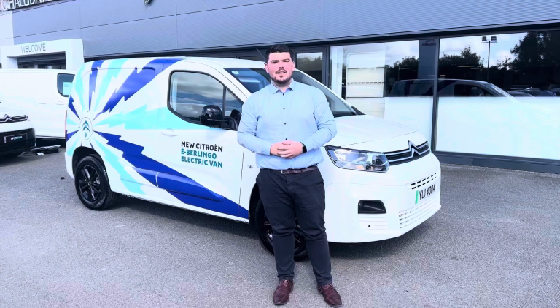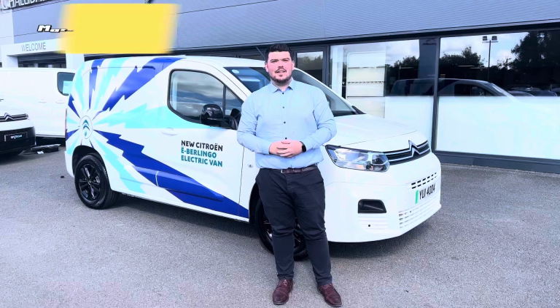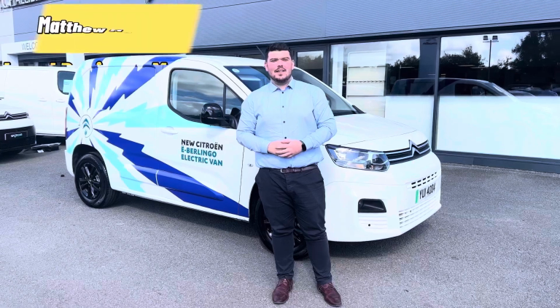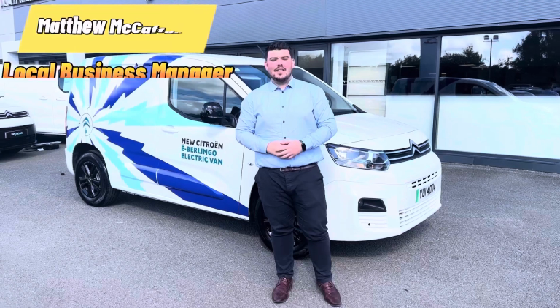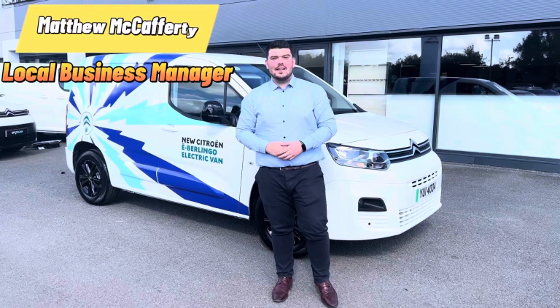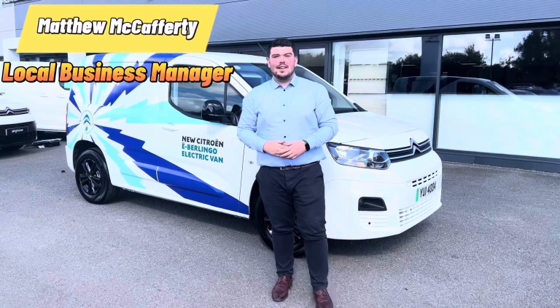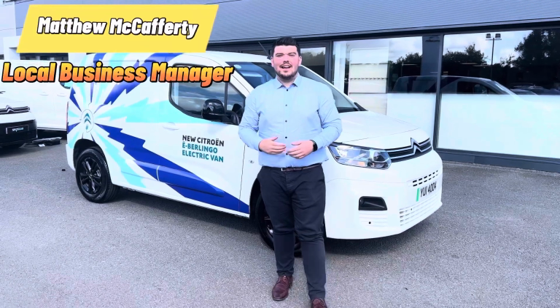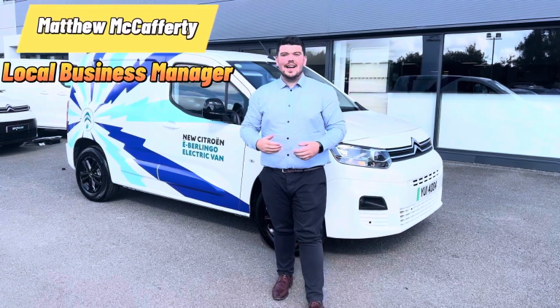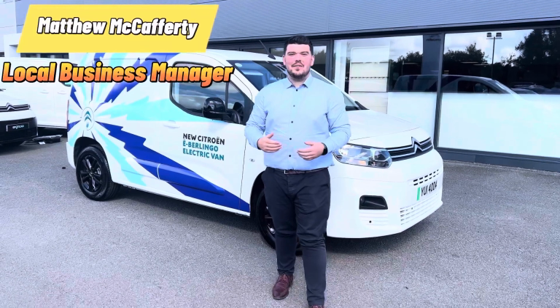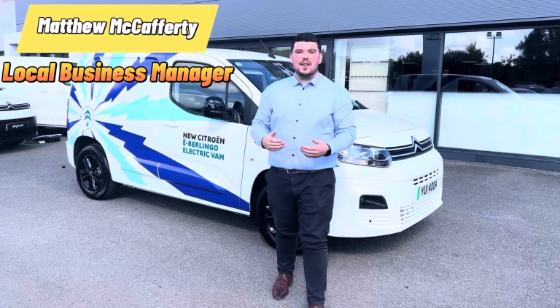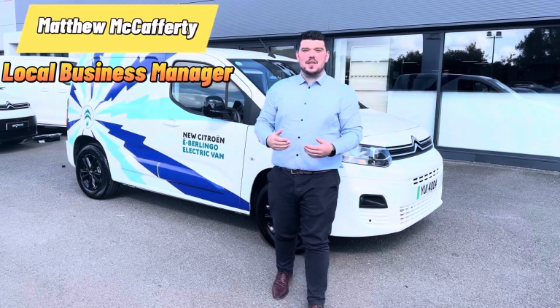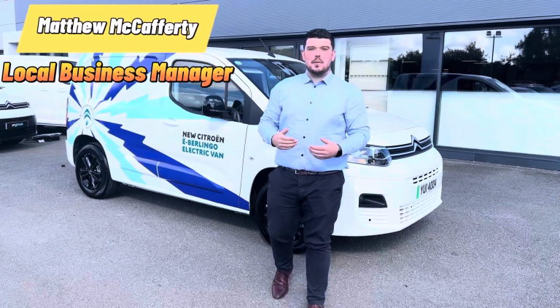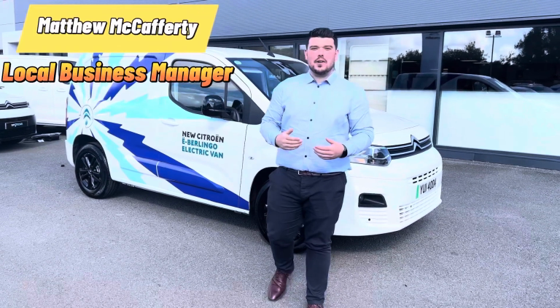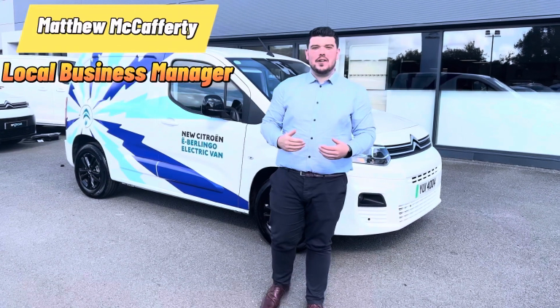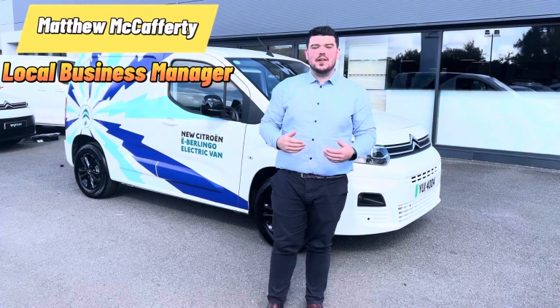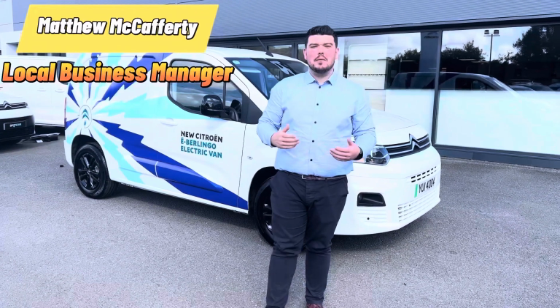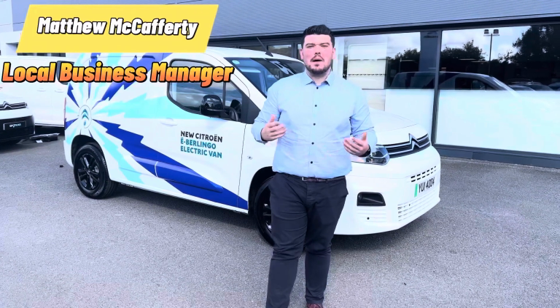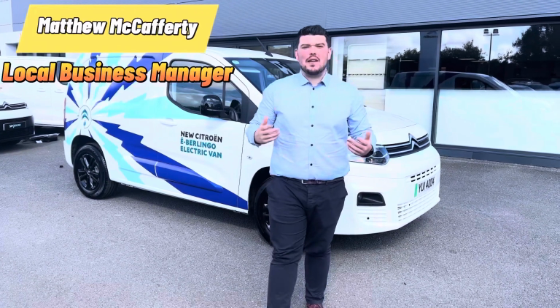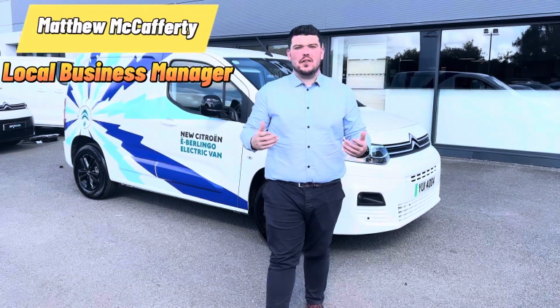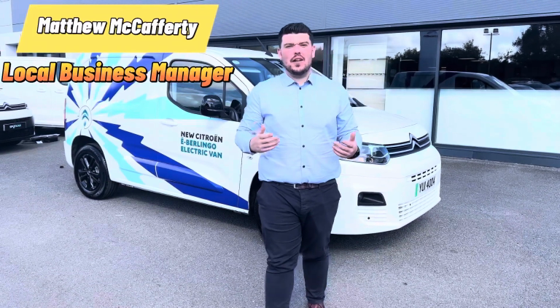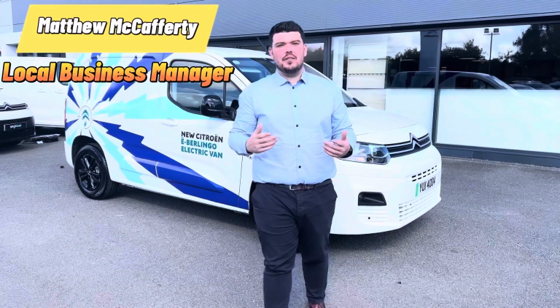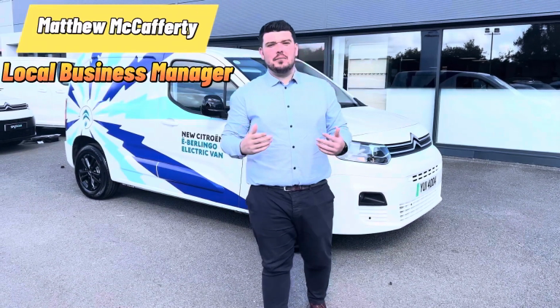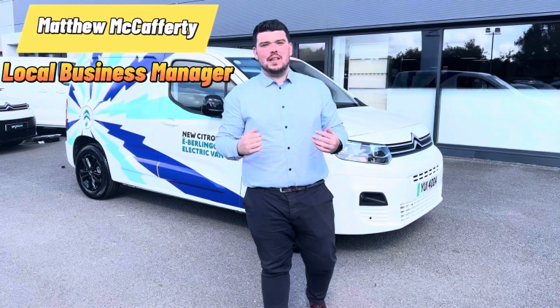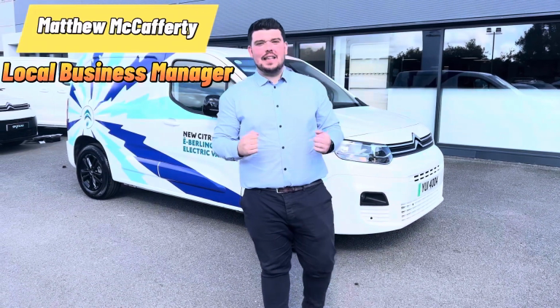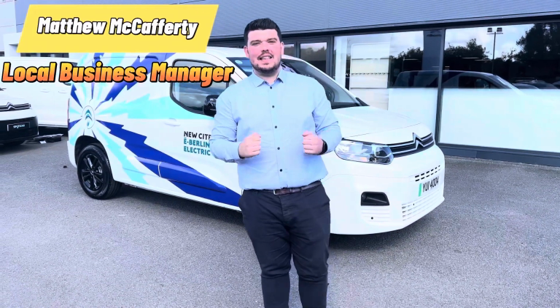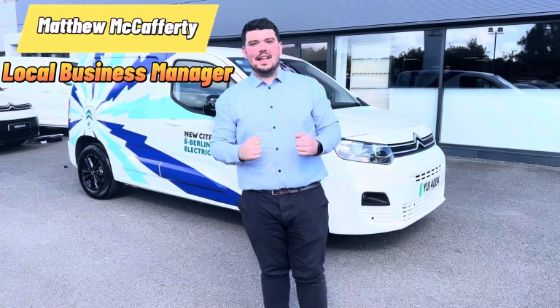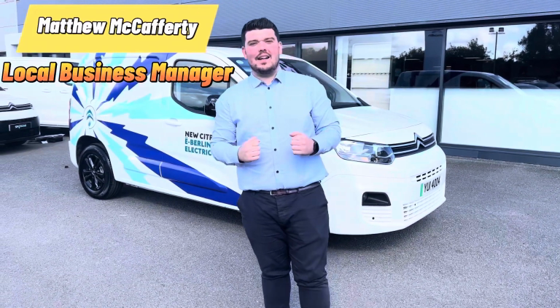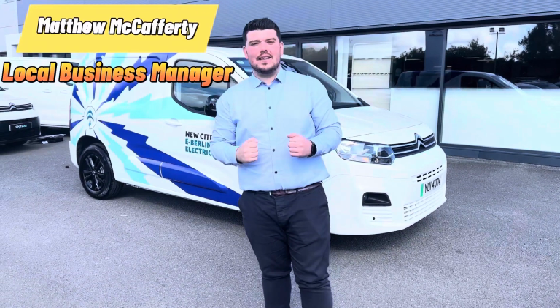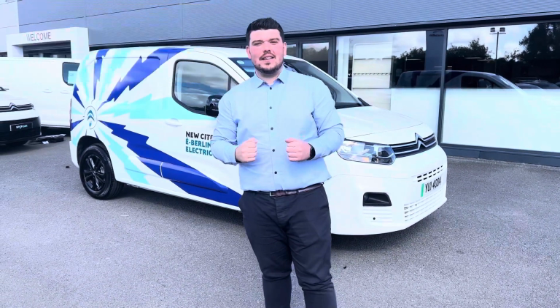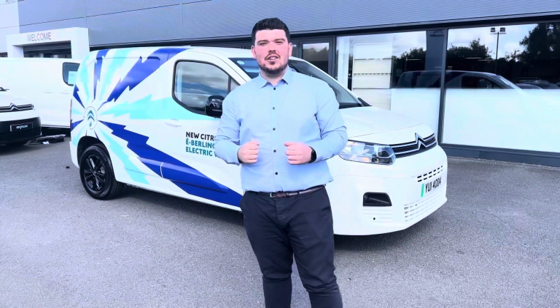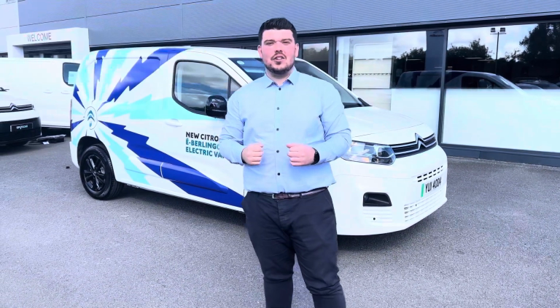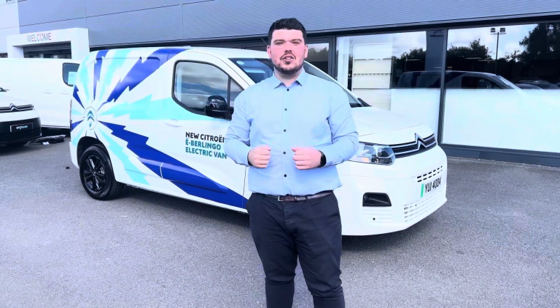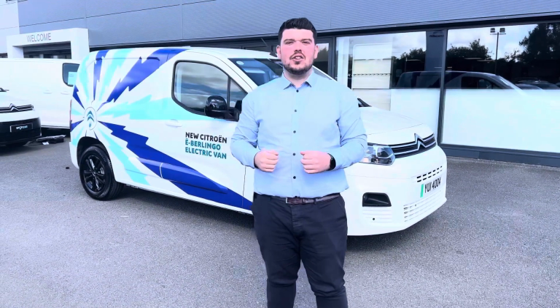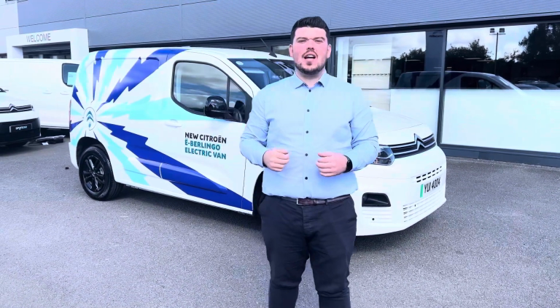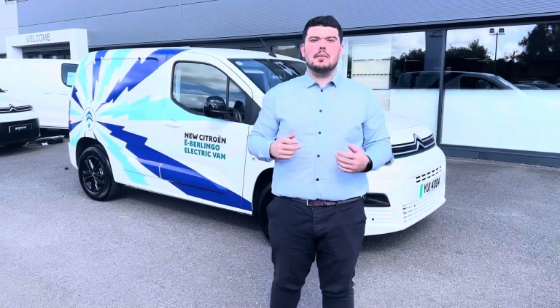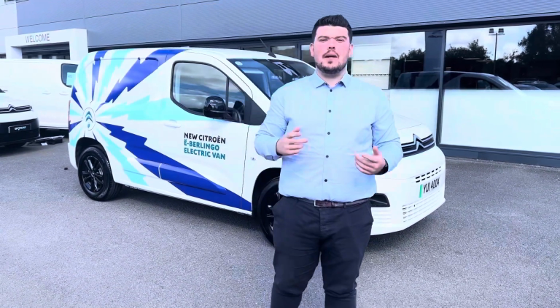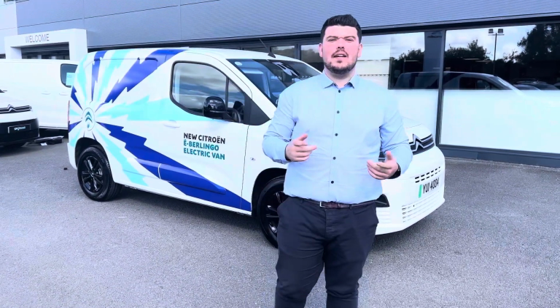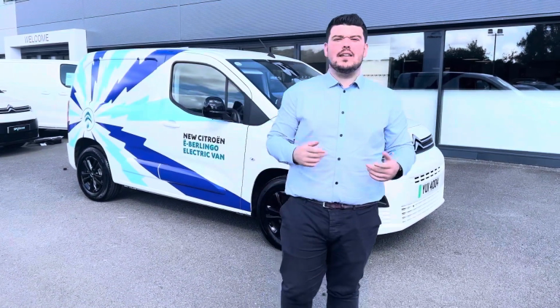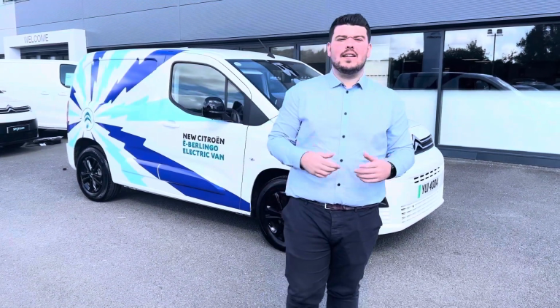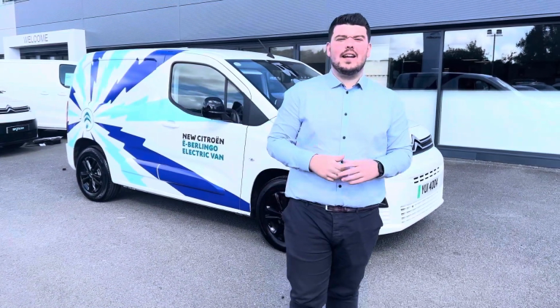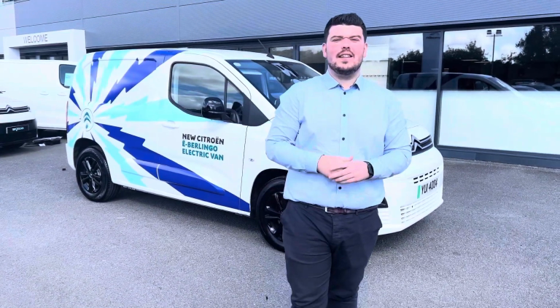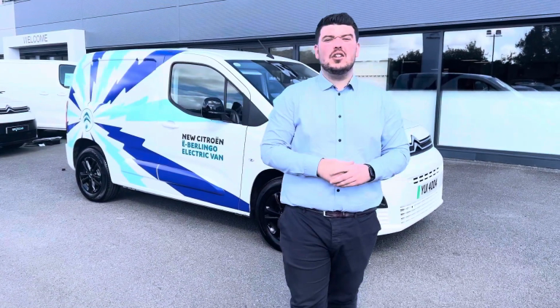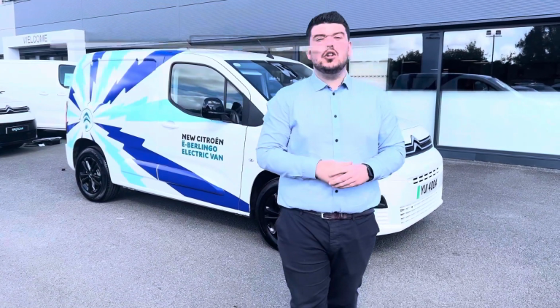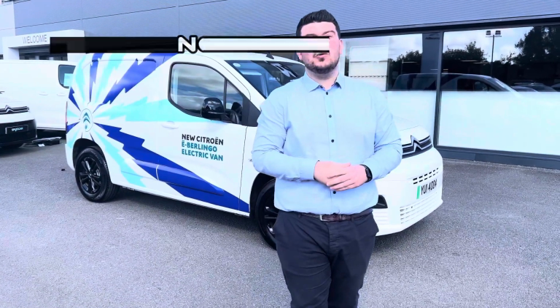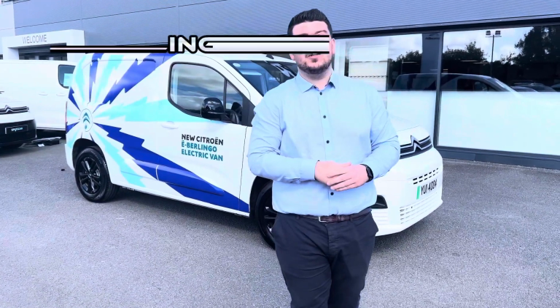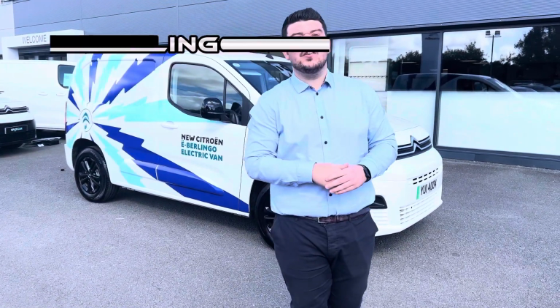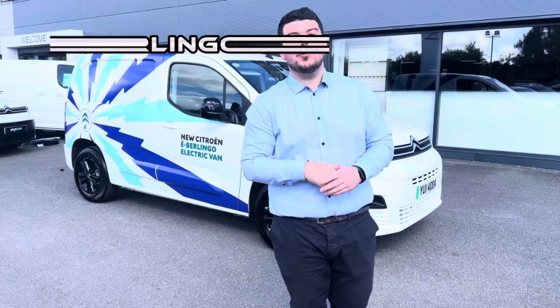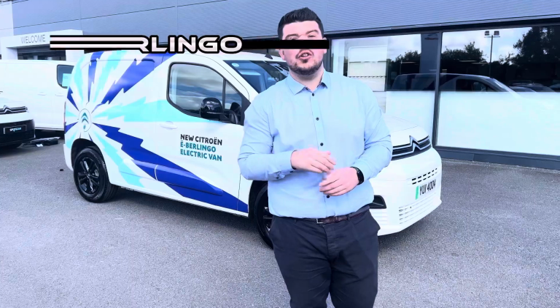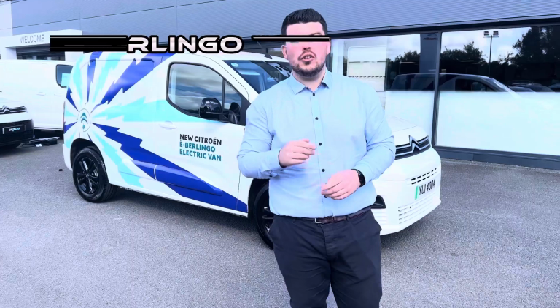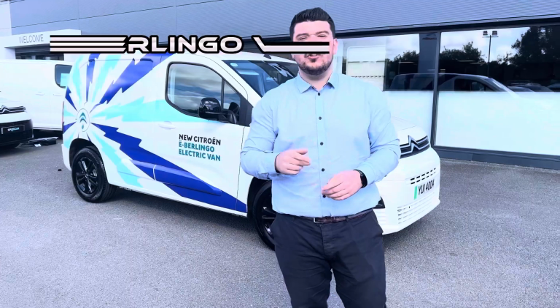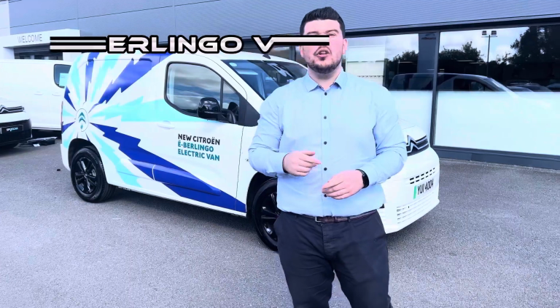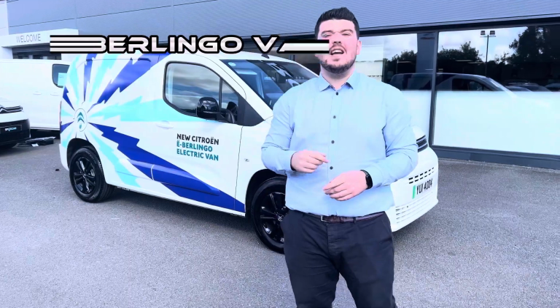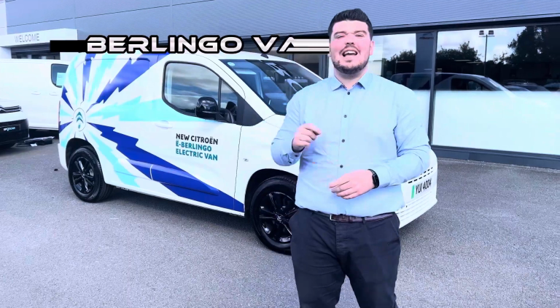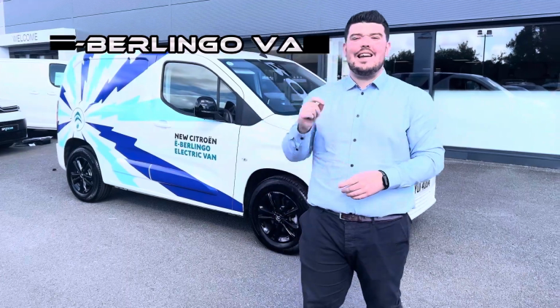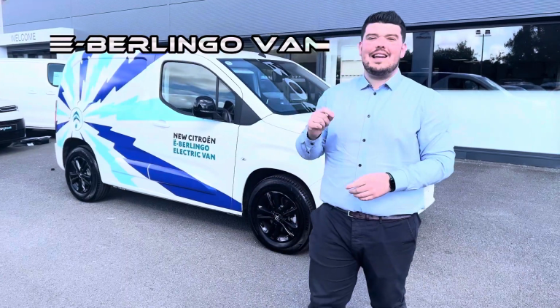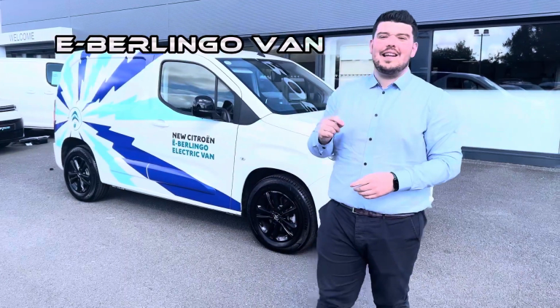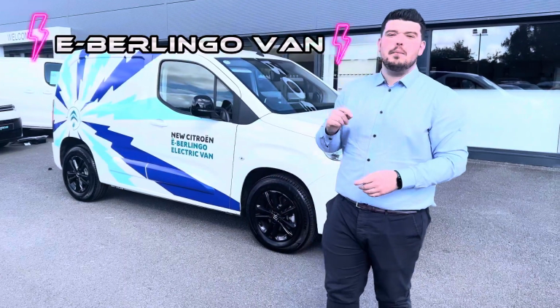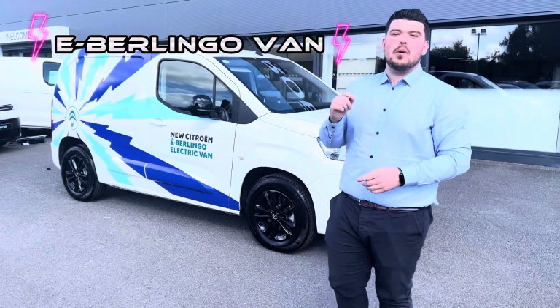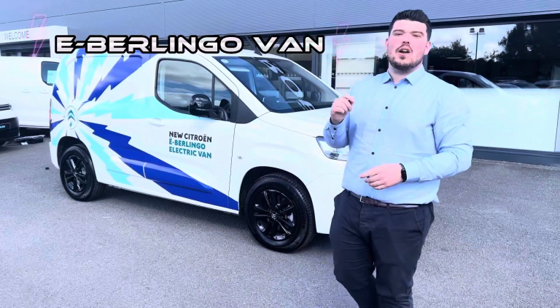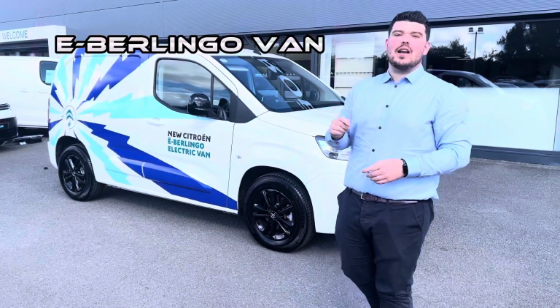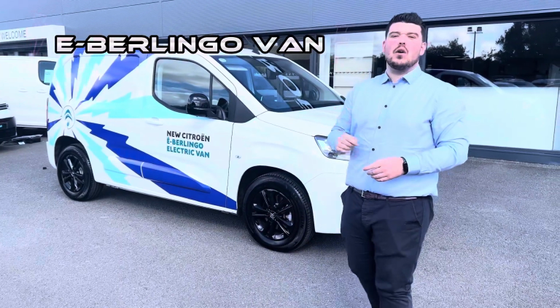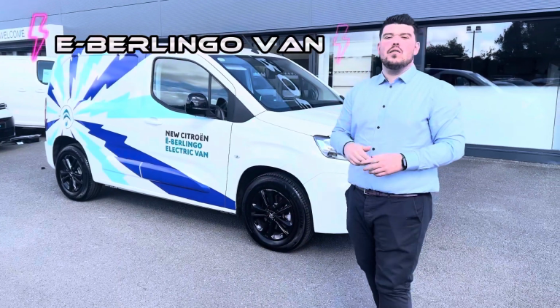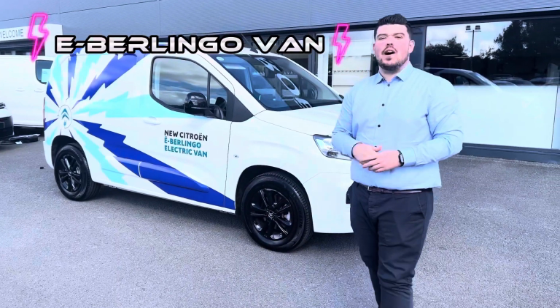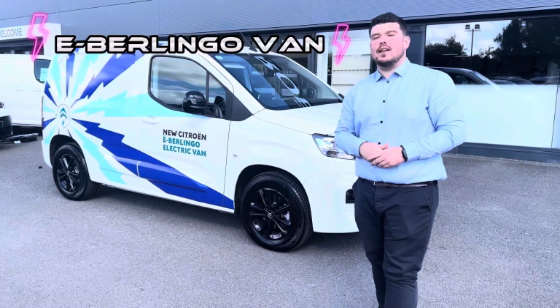Hi Facebook, Matthew here from JCHL and I'm here today to show you the new E-Berlingo van.